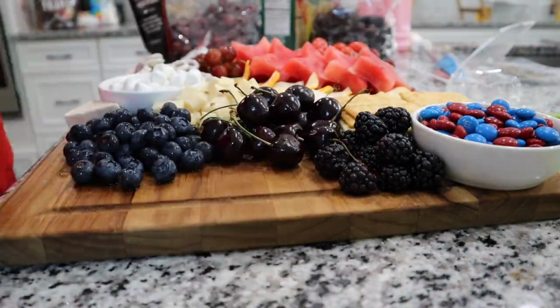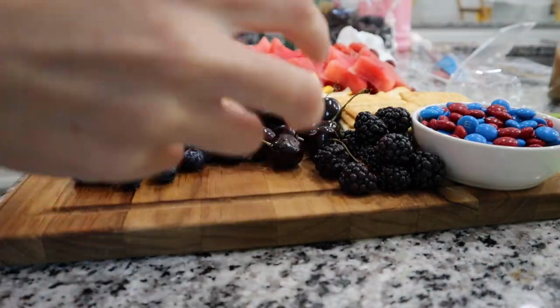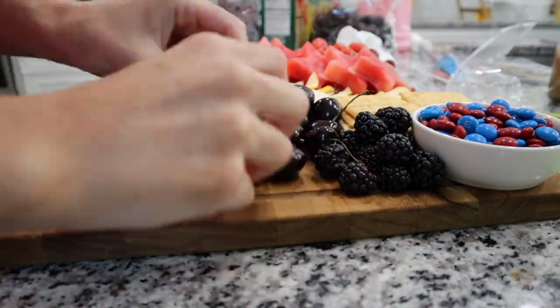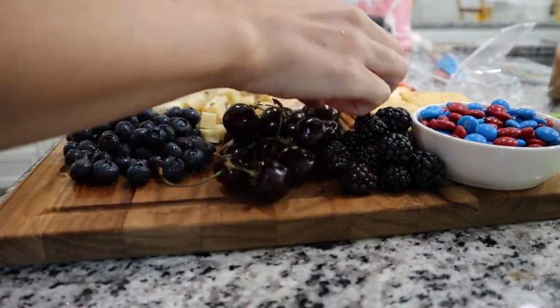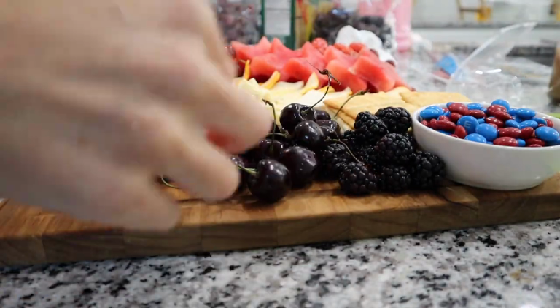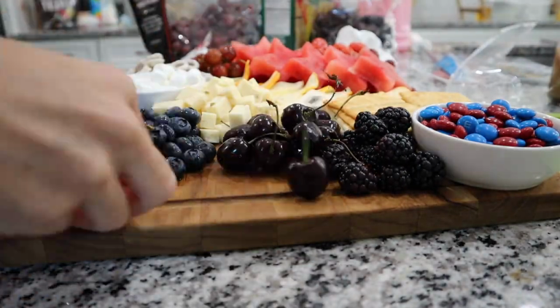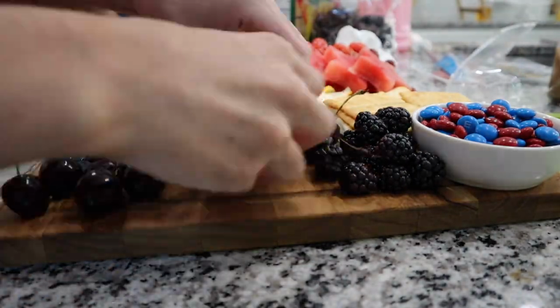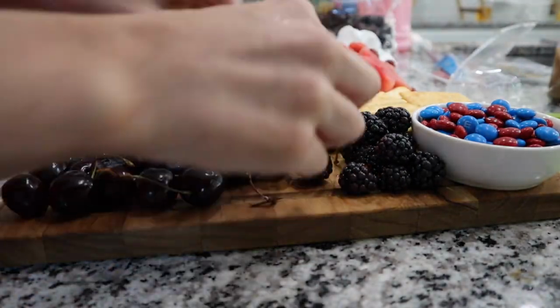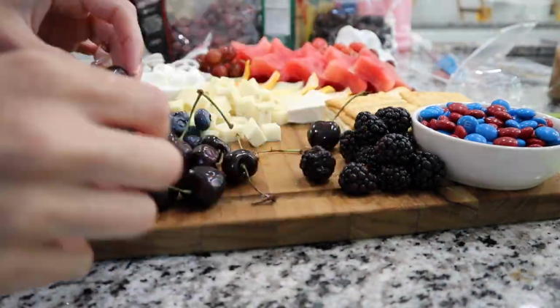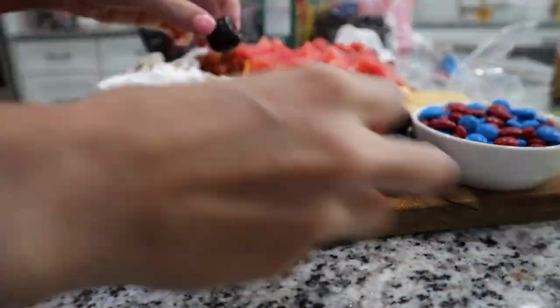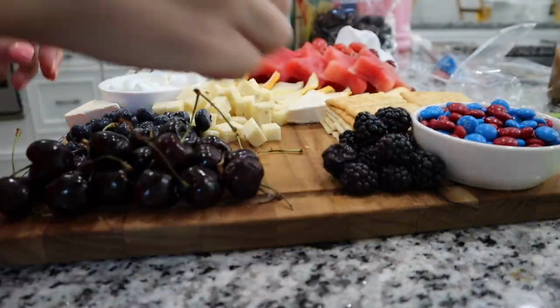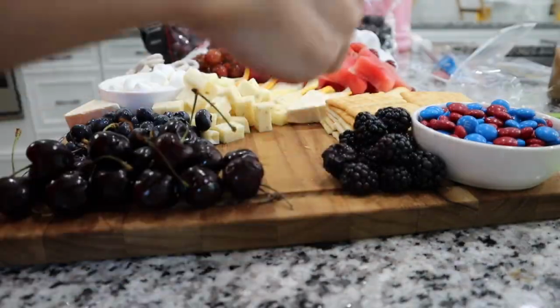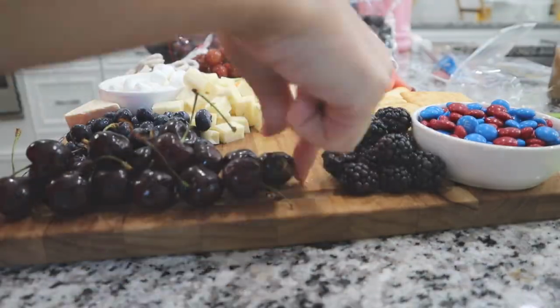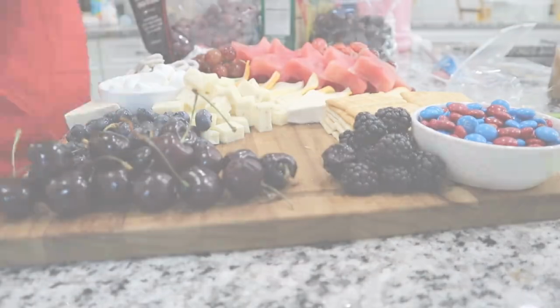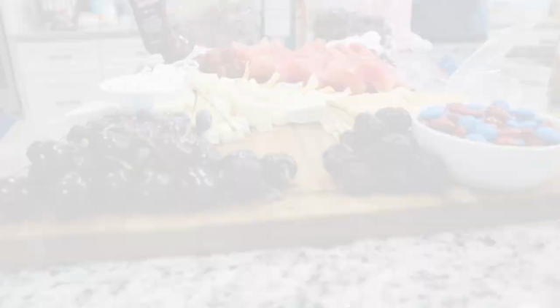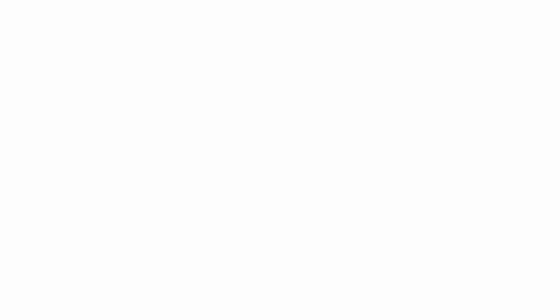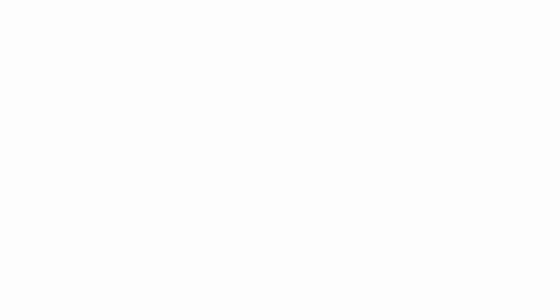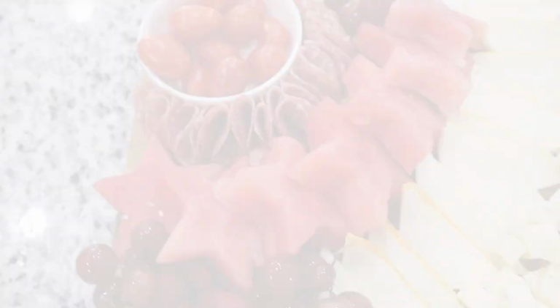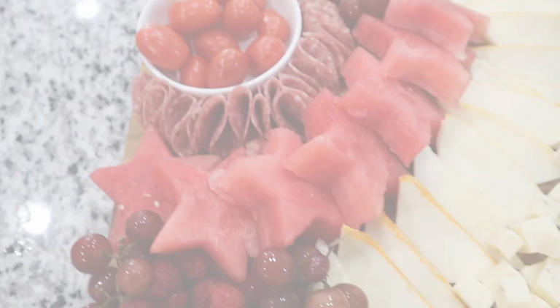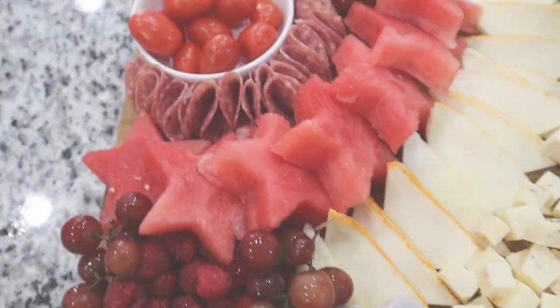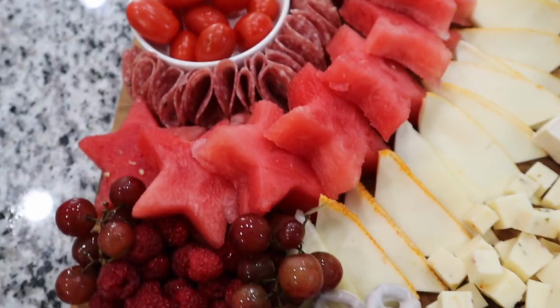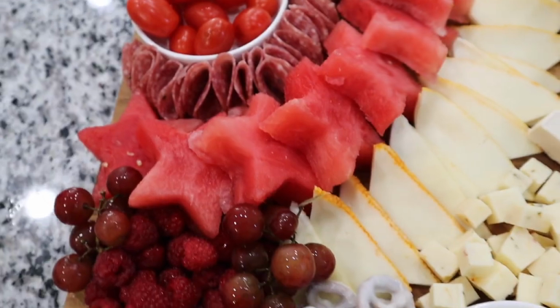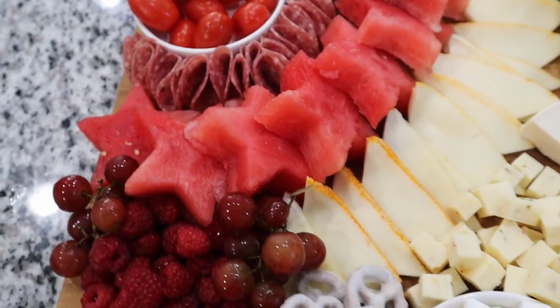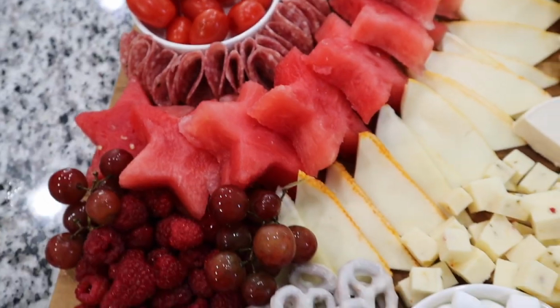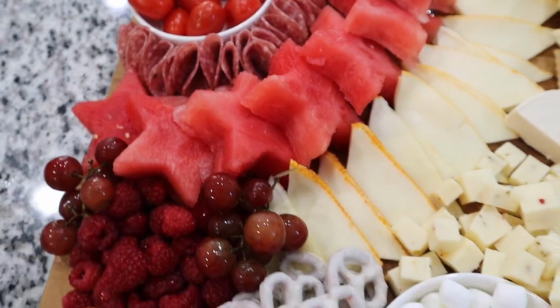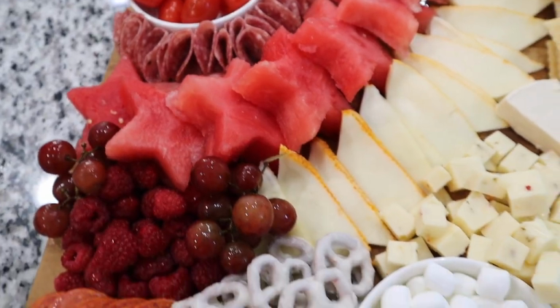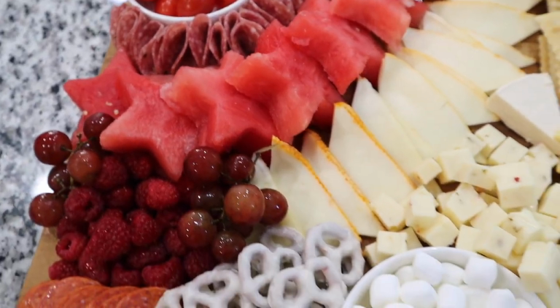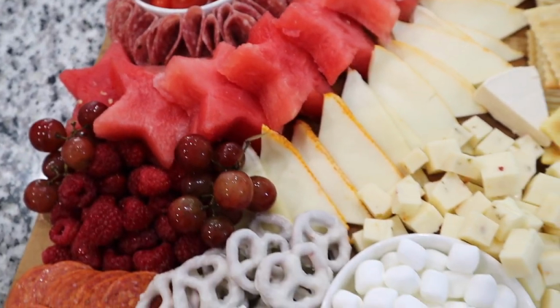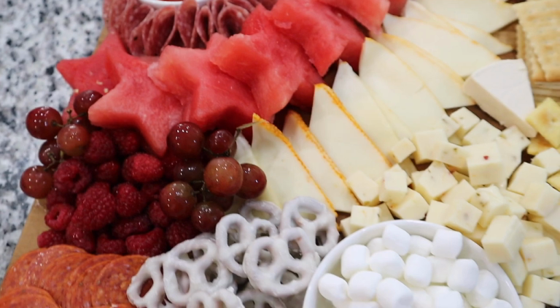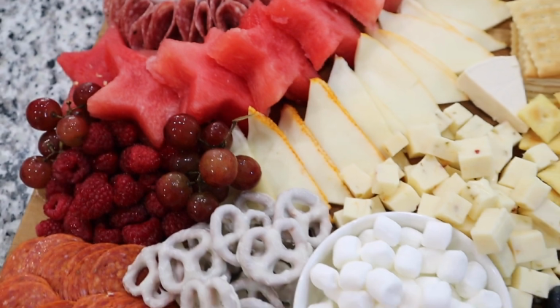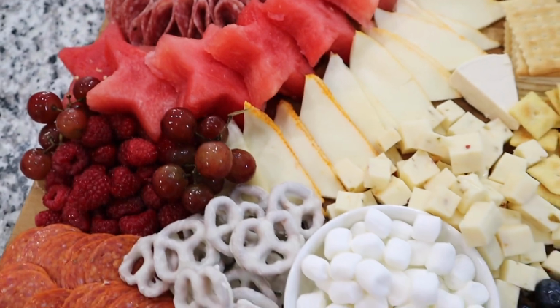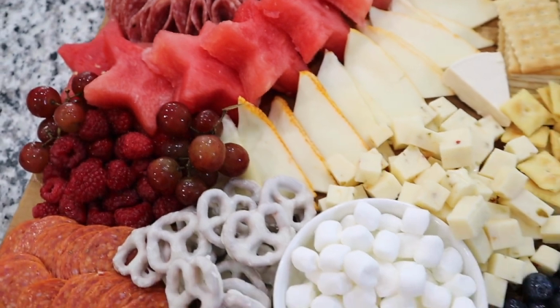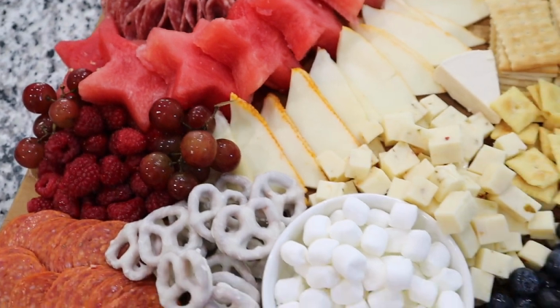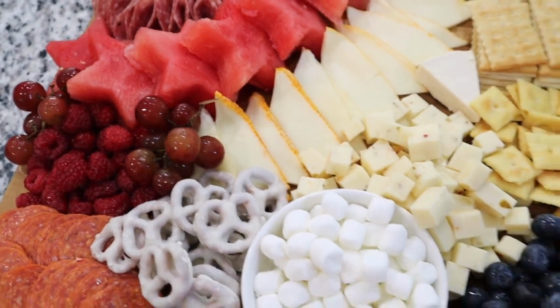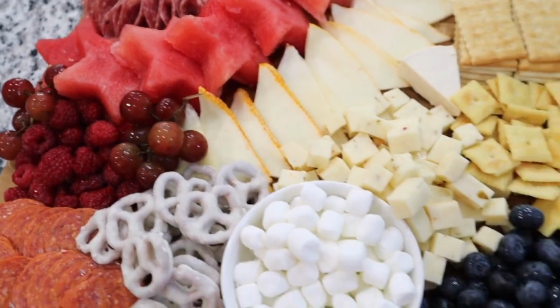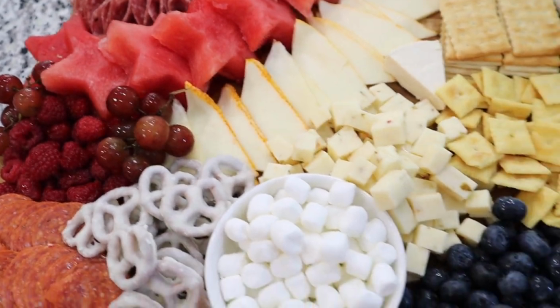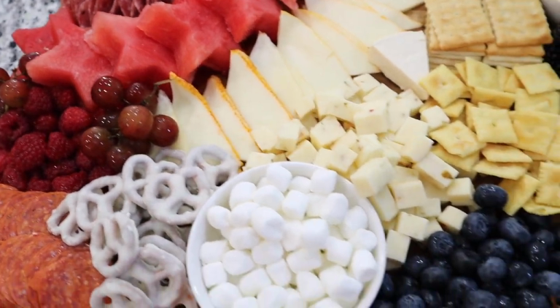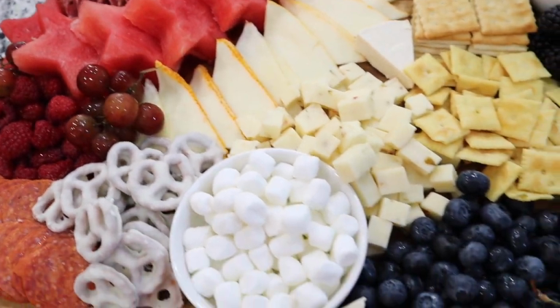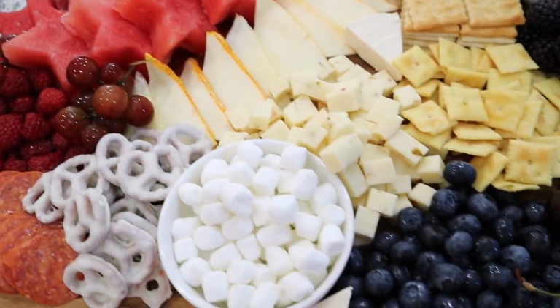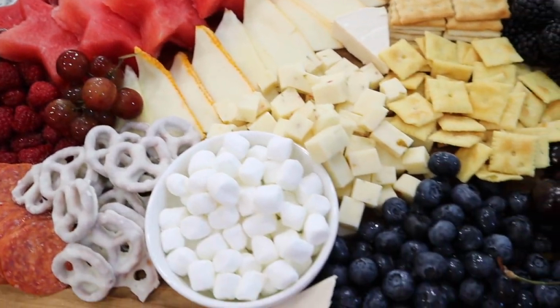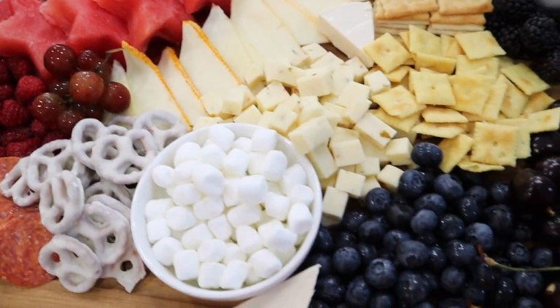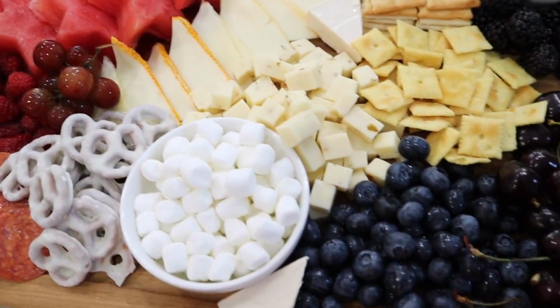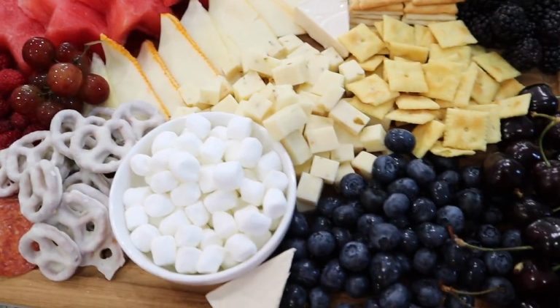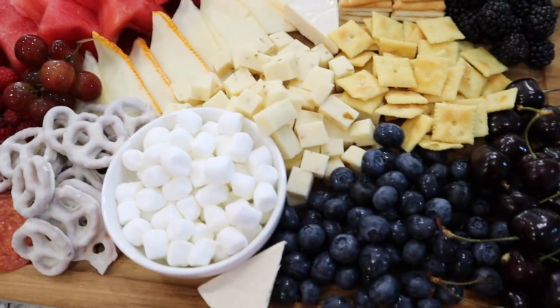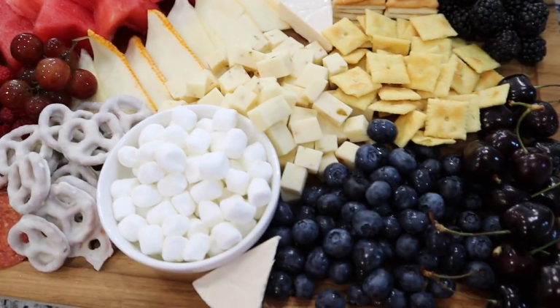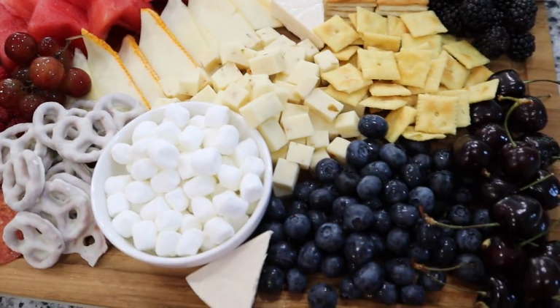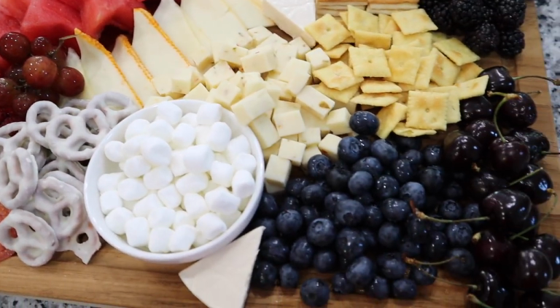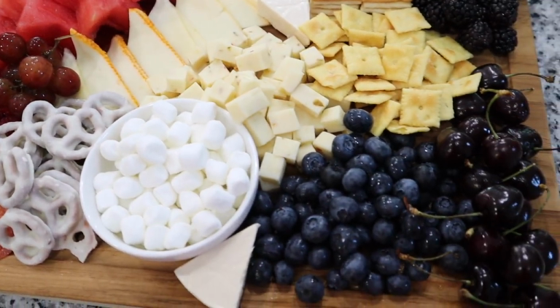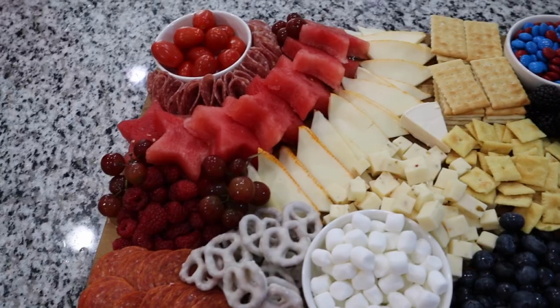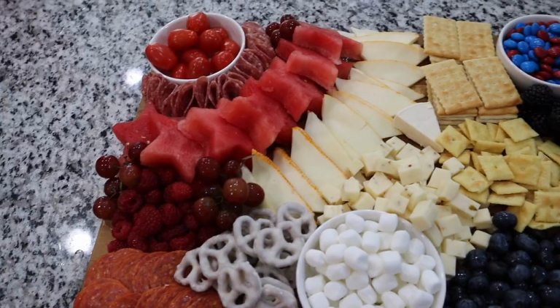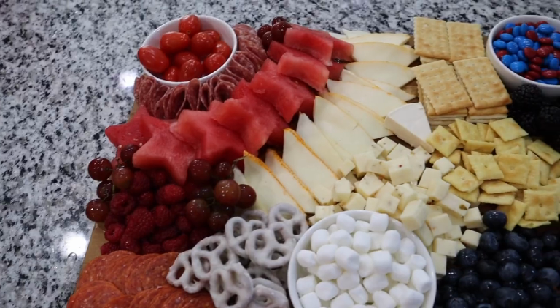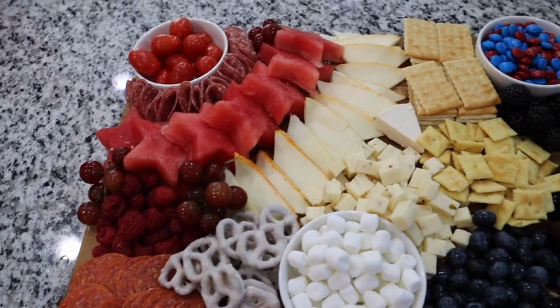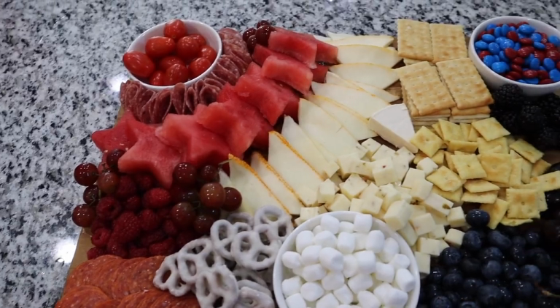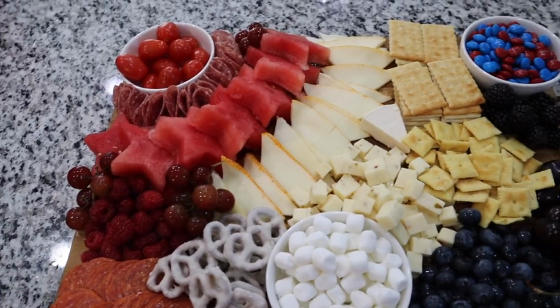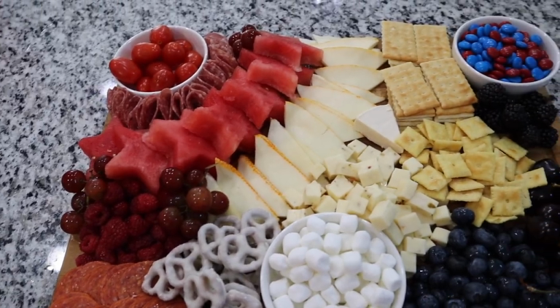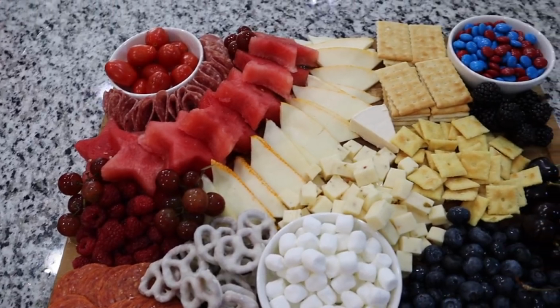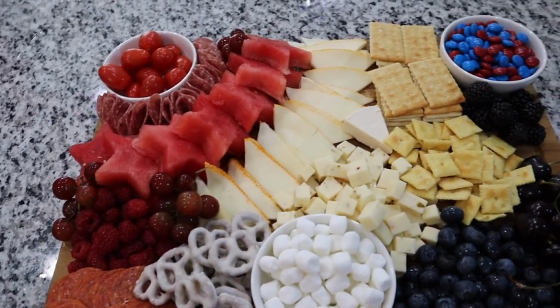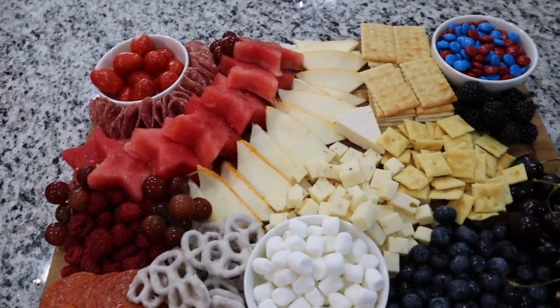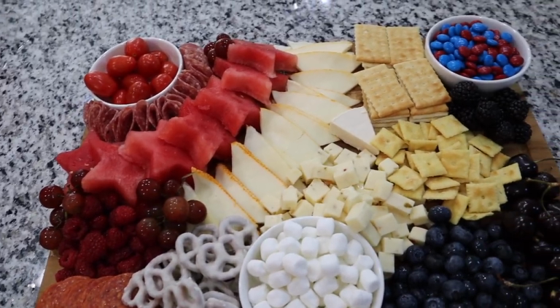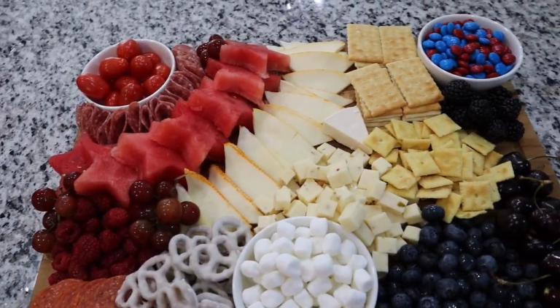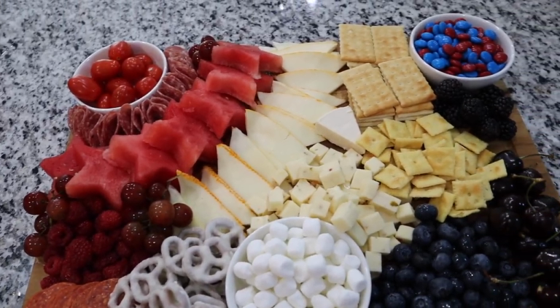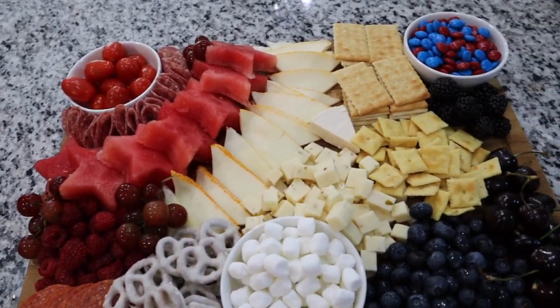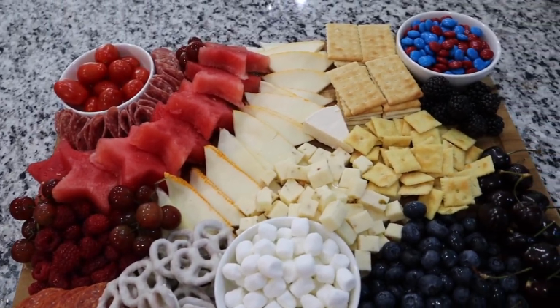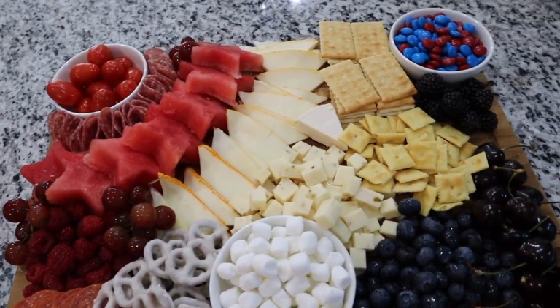Let me know if you guys make something like this — it's always a great idea for birthday parties too. That's going to be it for today's video. I hope you guys enjoyed it; if you did please give it a thumbs up. Thank you guys so much for watching and I'll see you in my next video — bye!